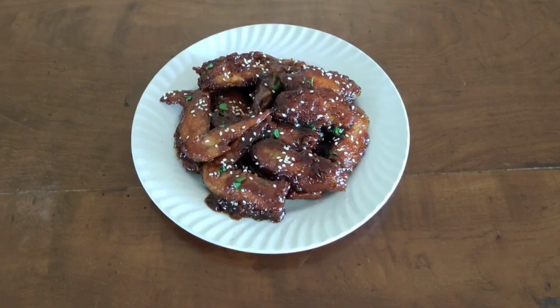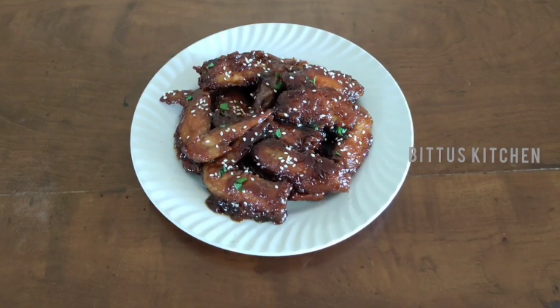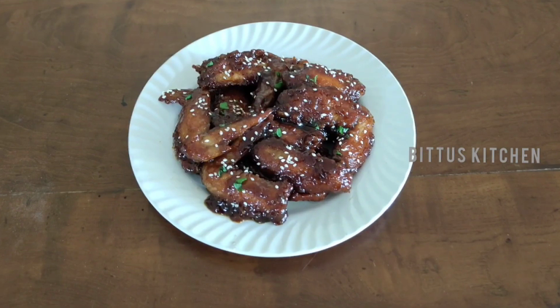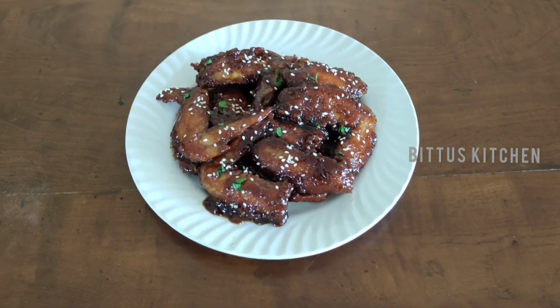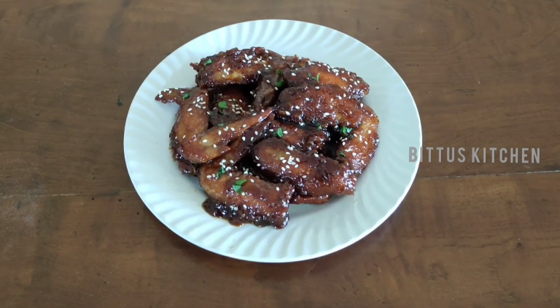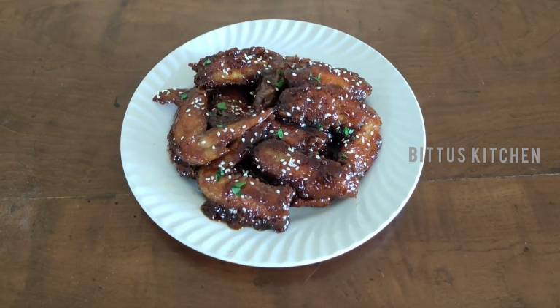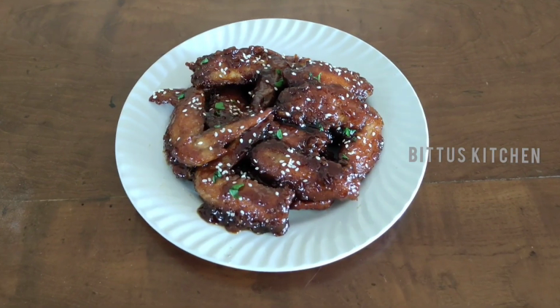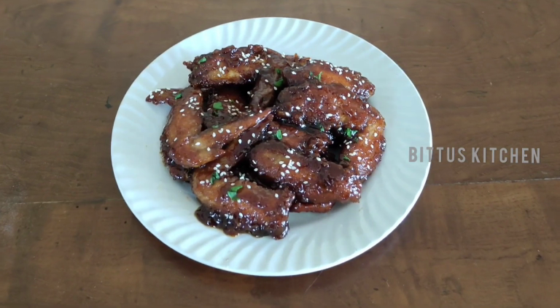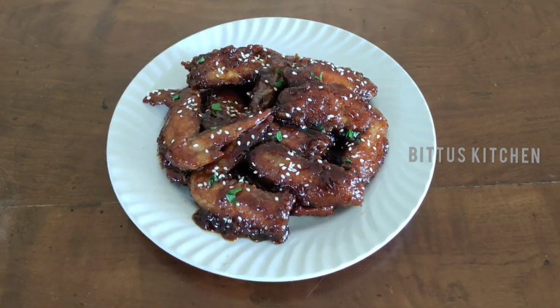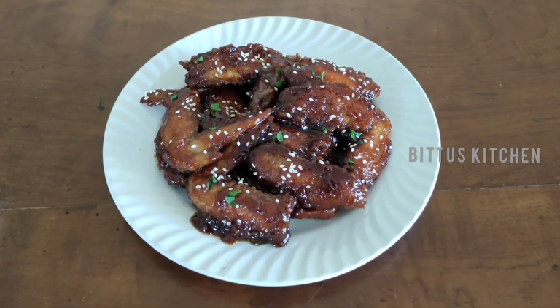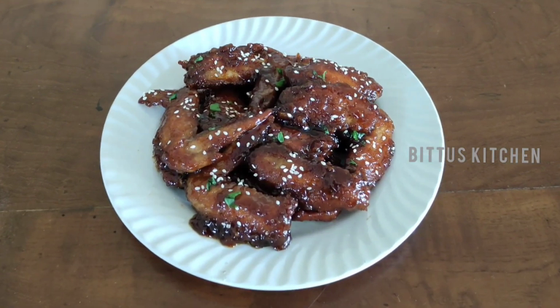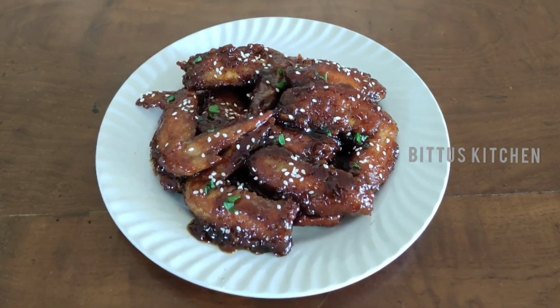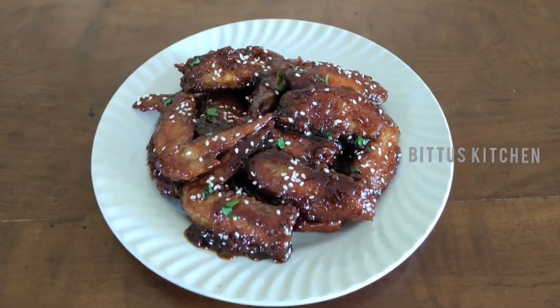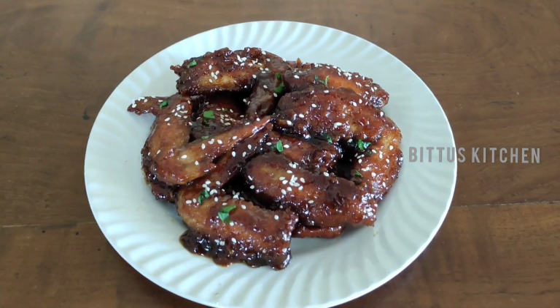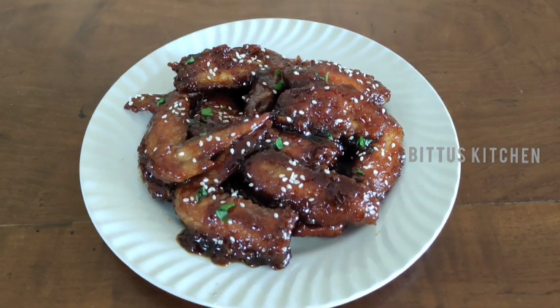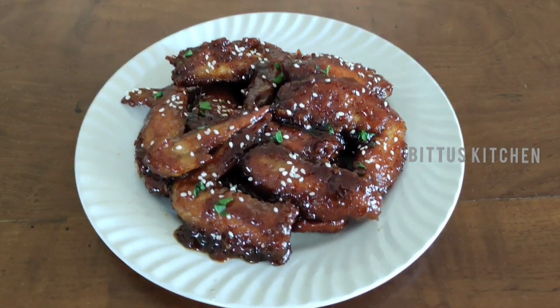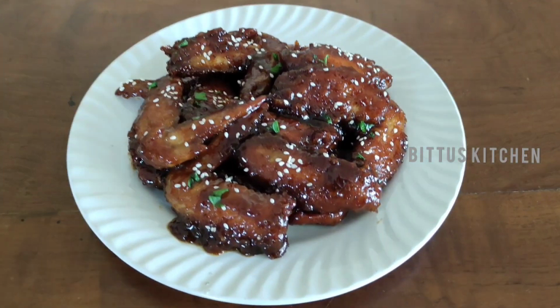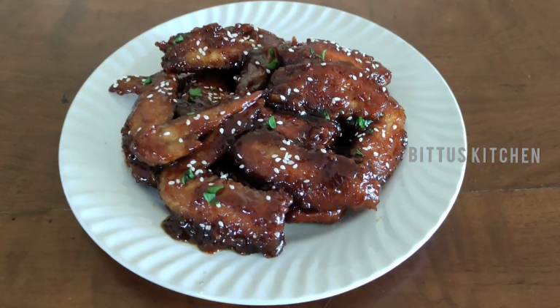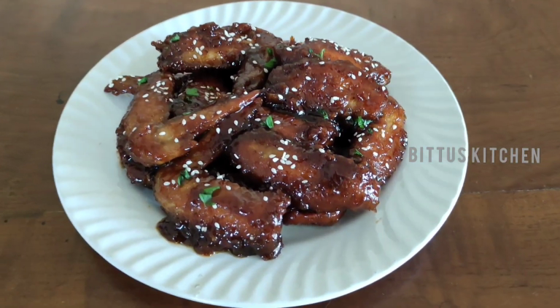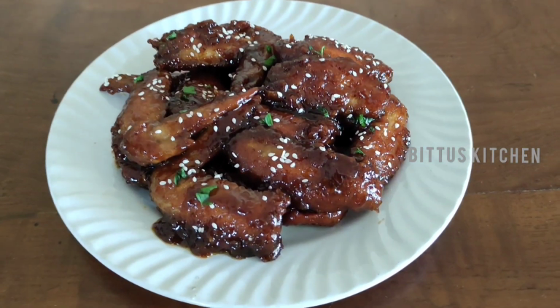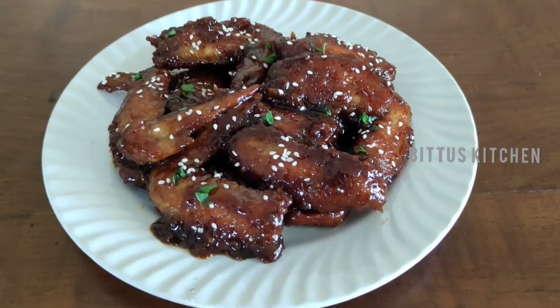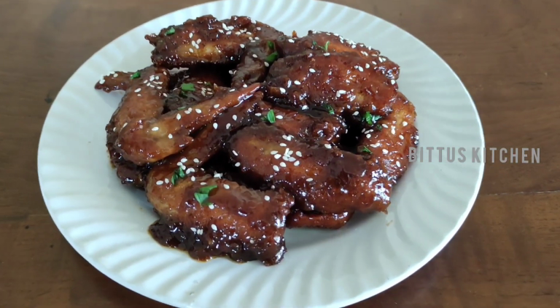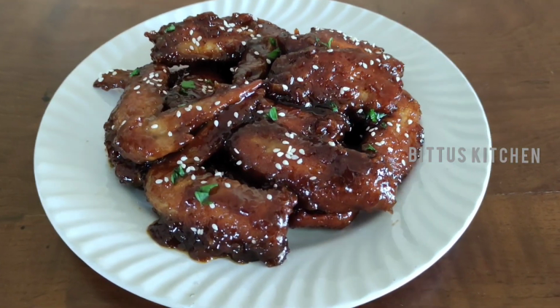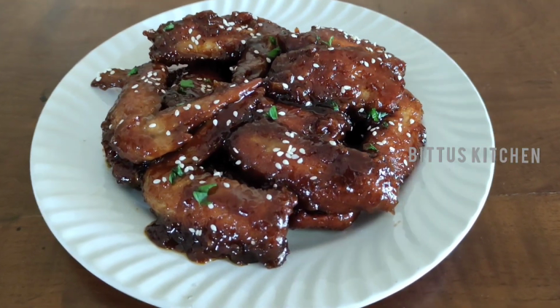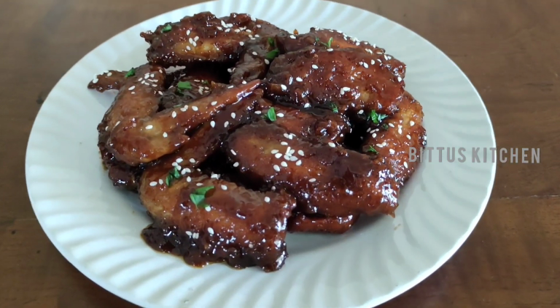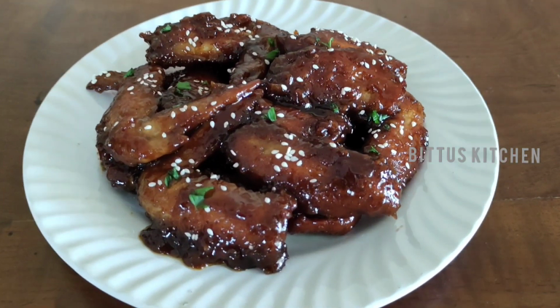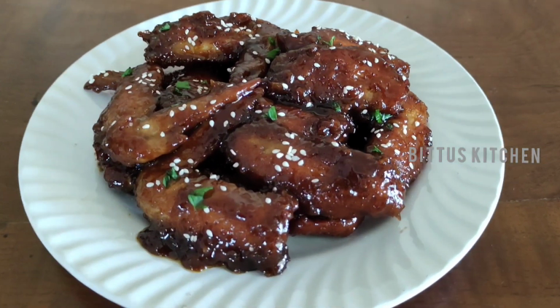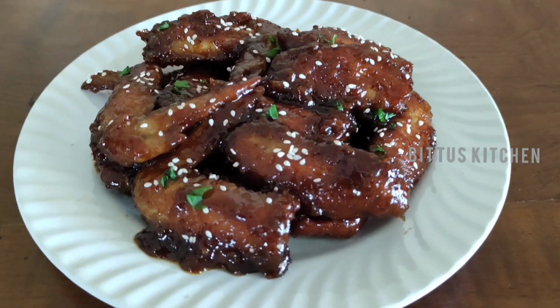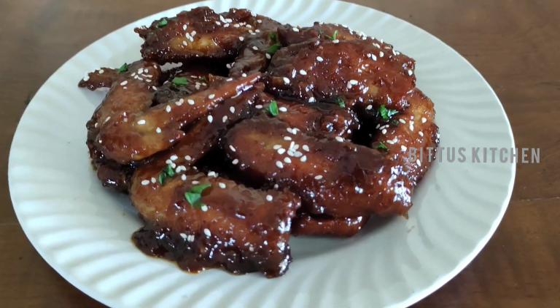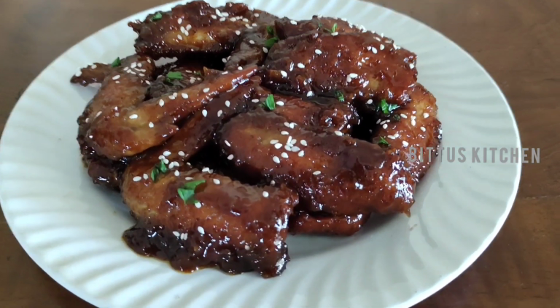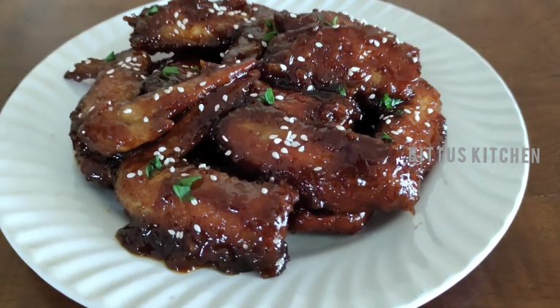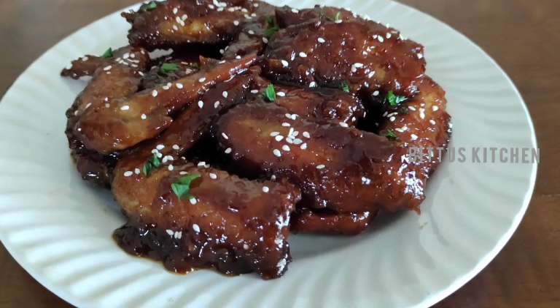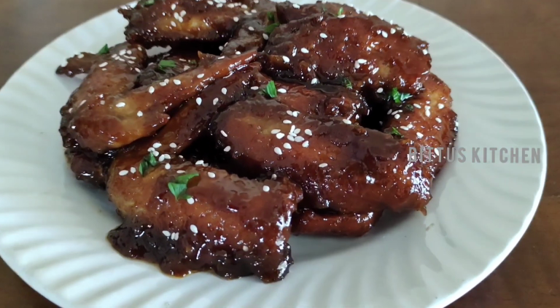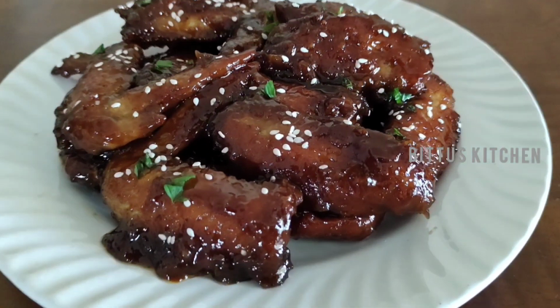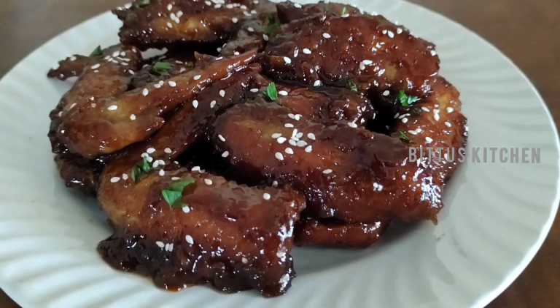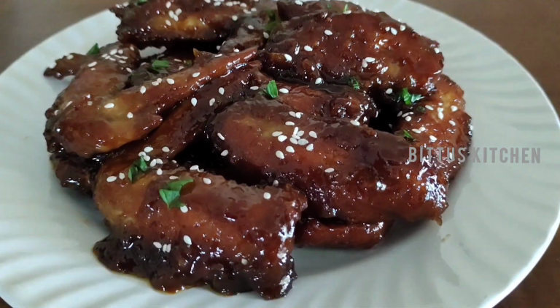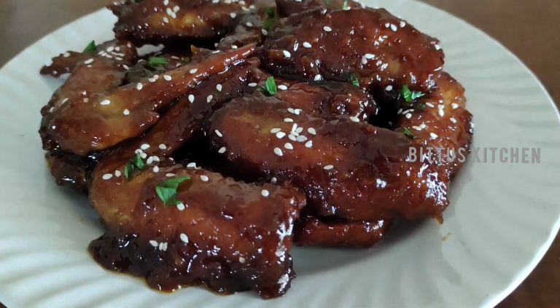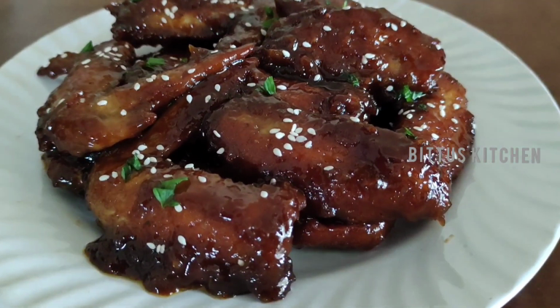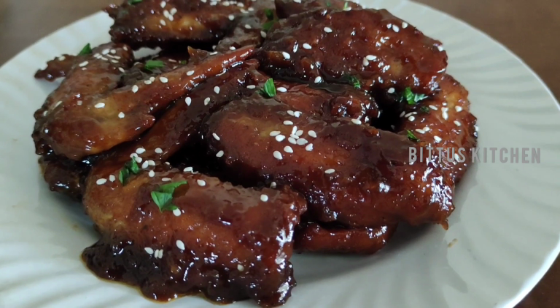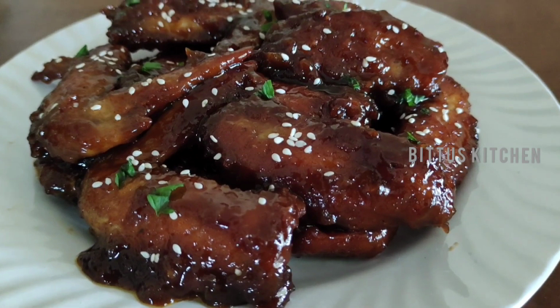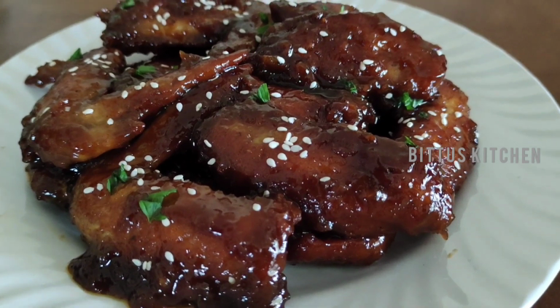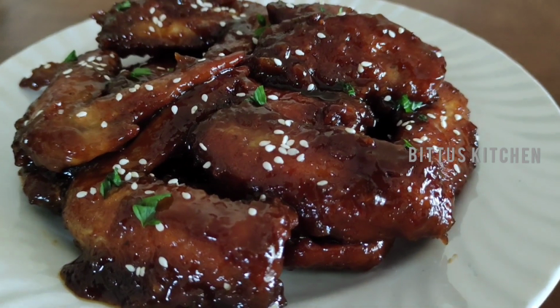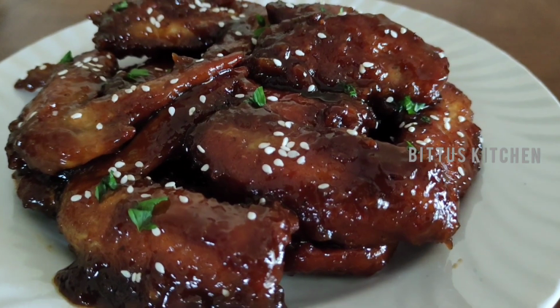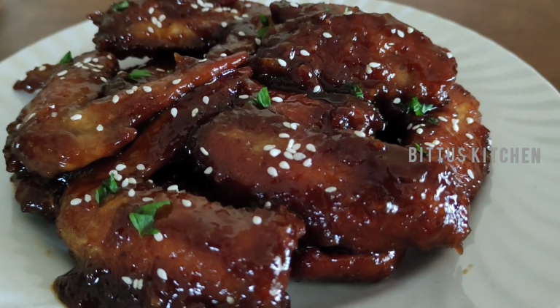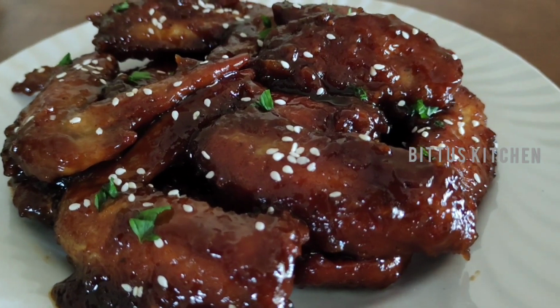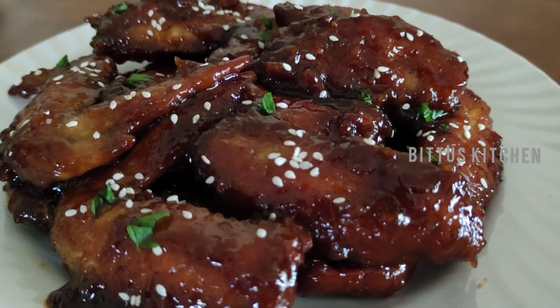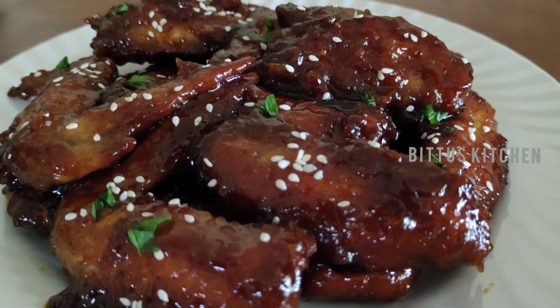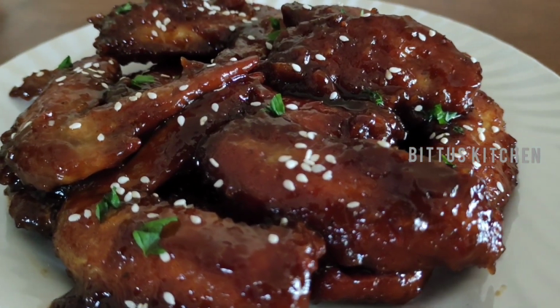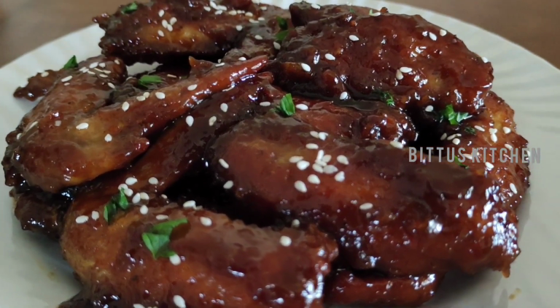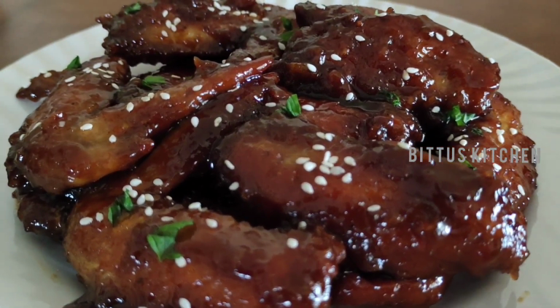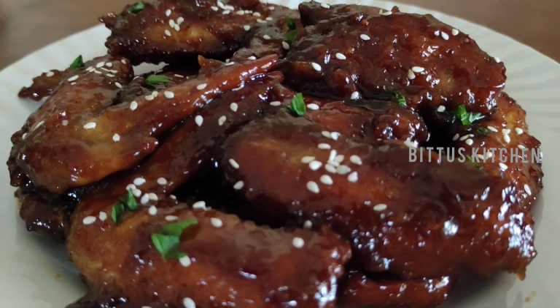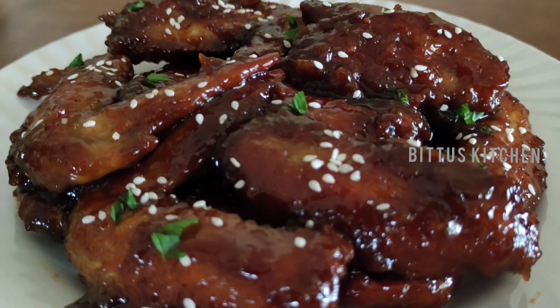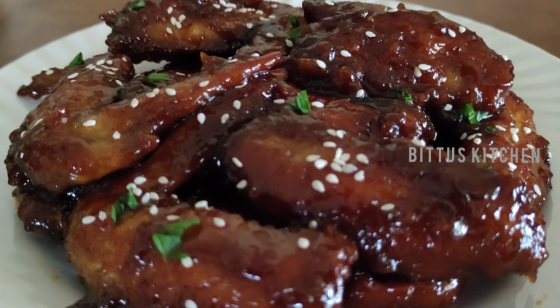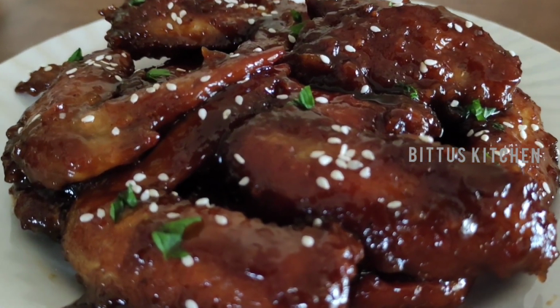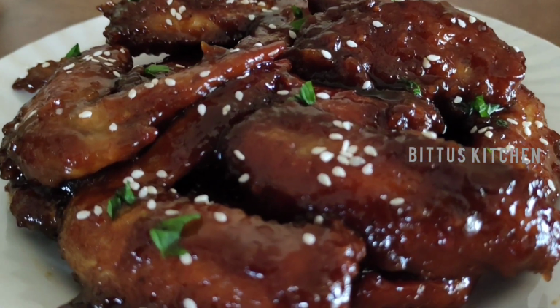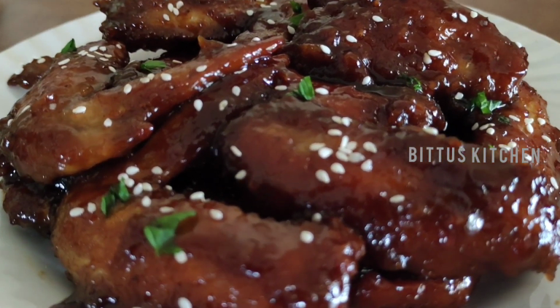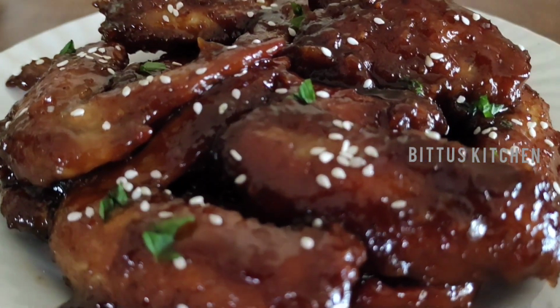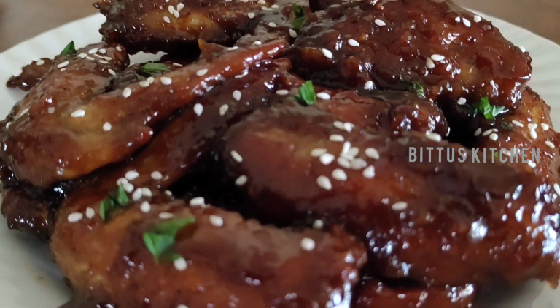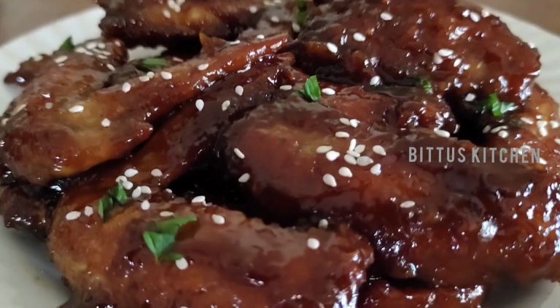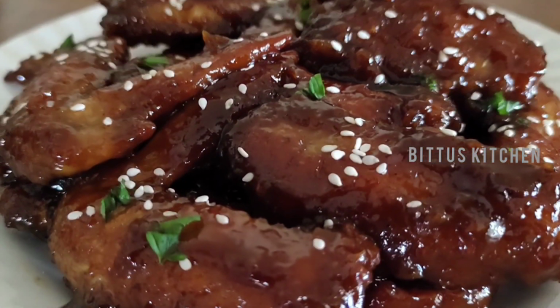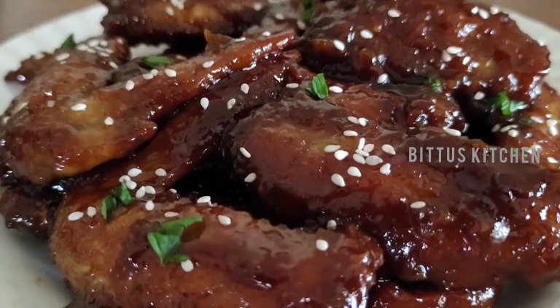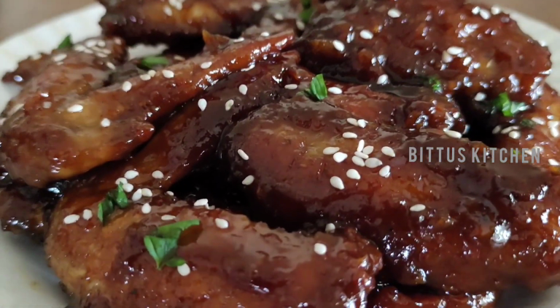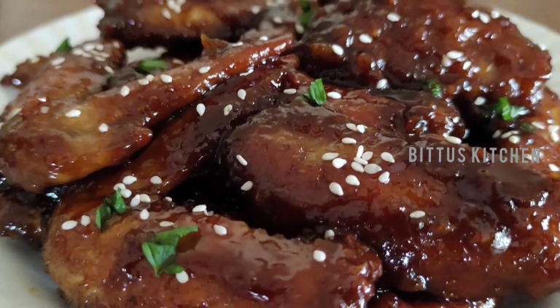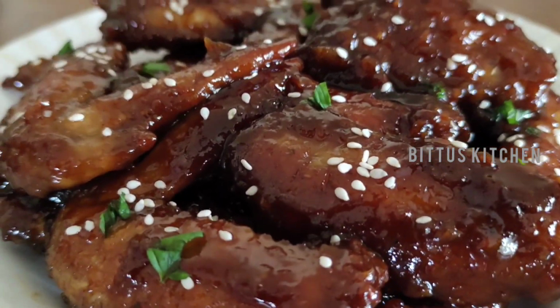Hi friends, welcome to this video. I have a barbecue chicken wings recipe for this recipe. This is a barbecue chicken wings.